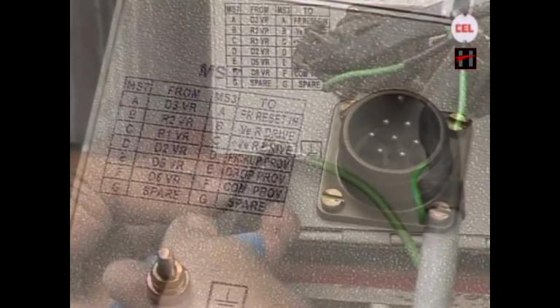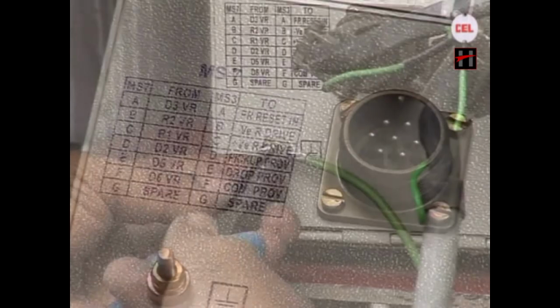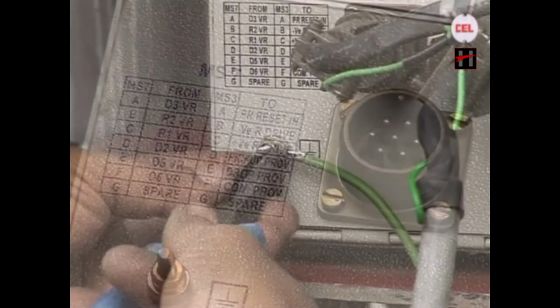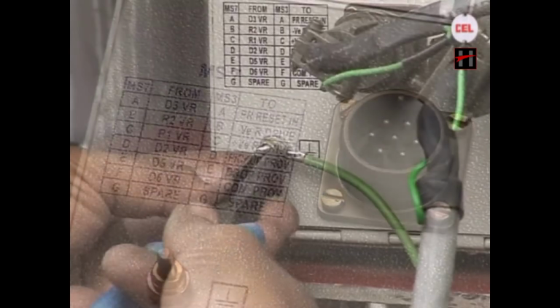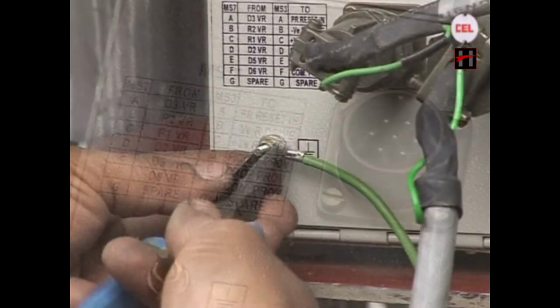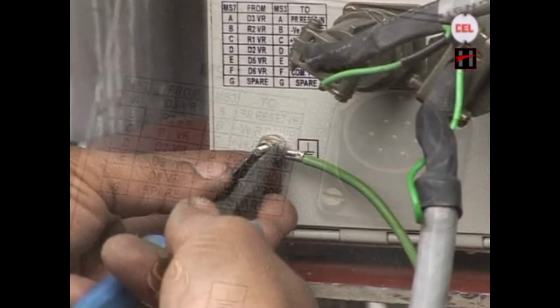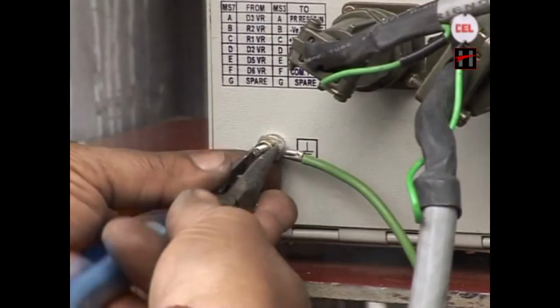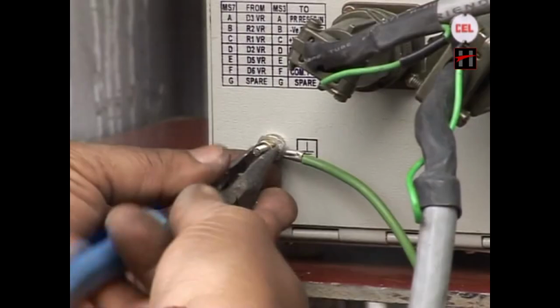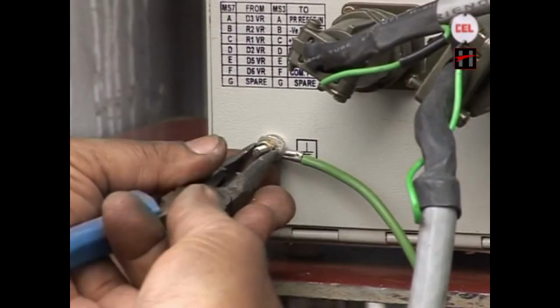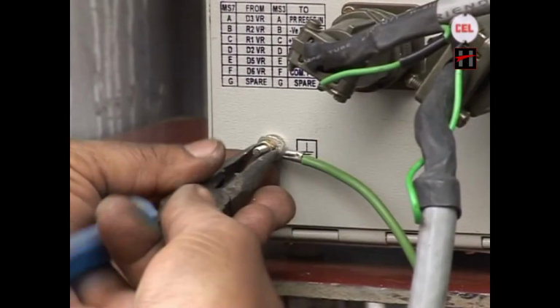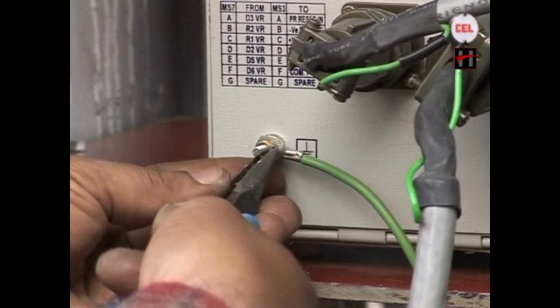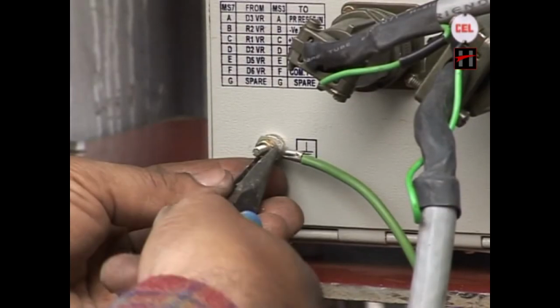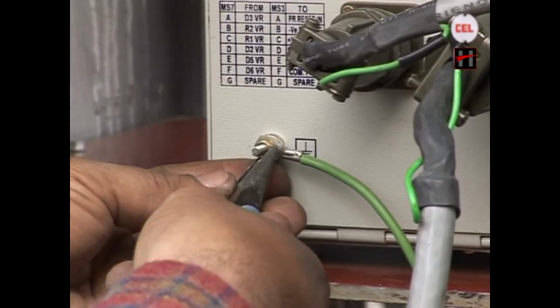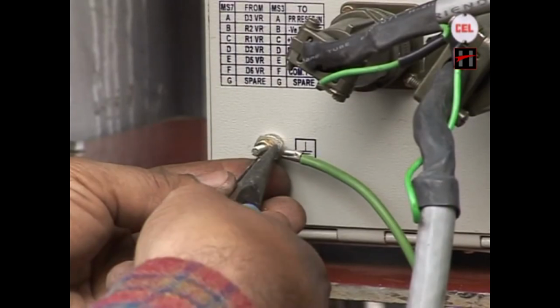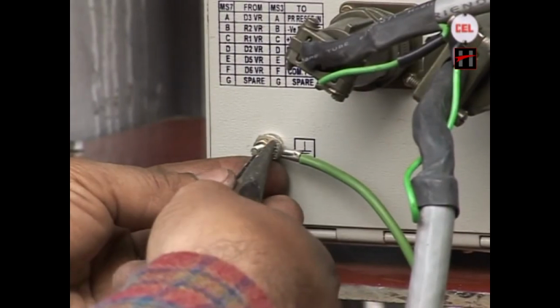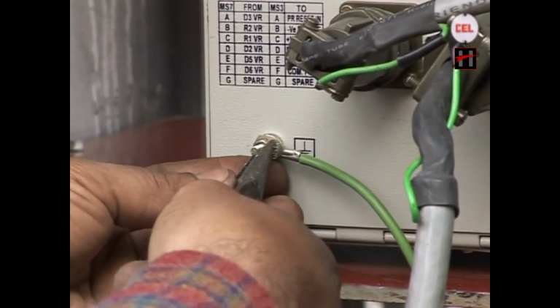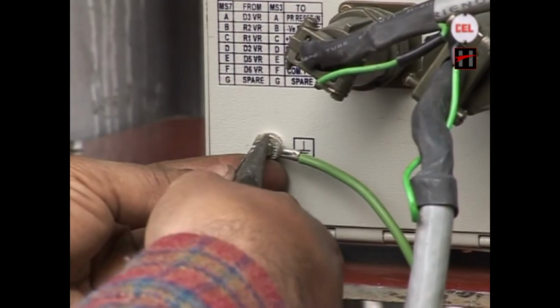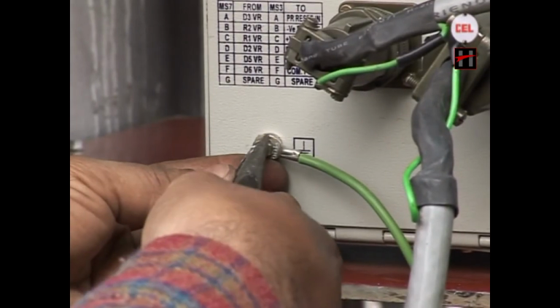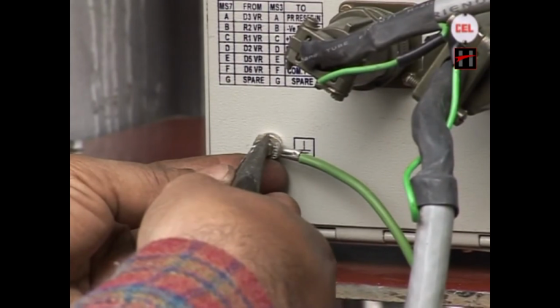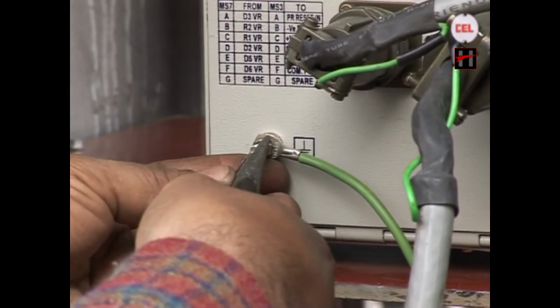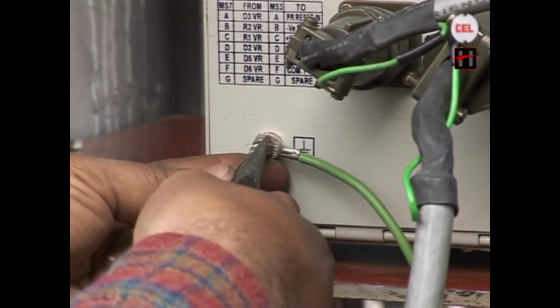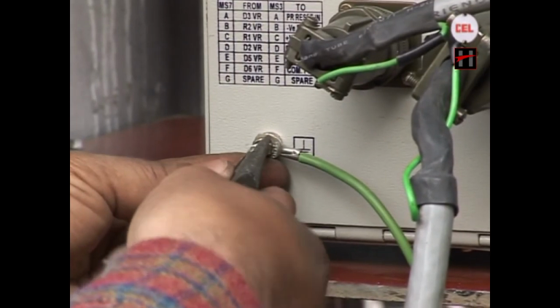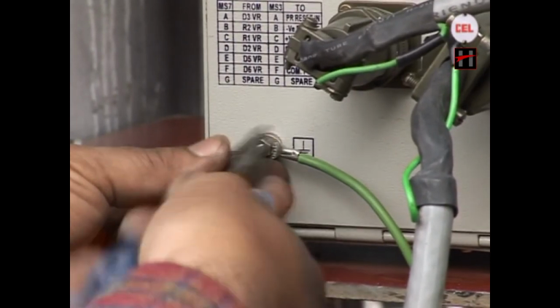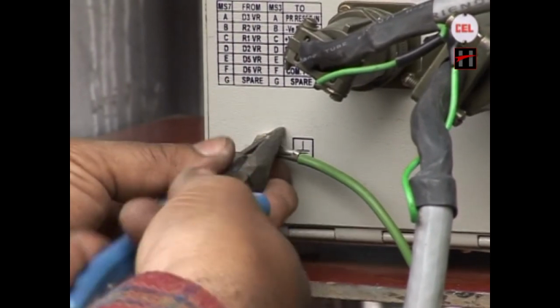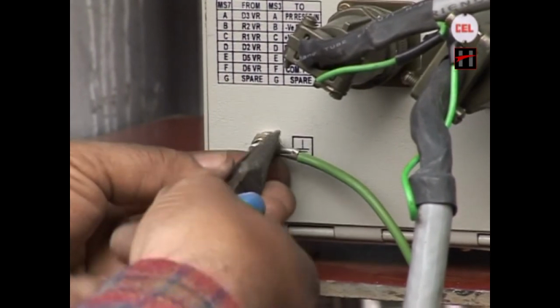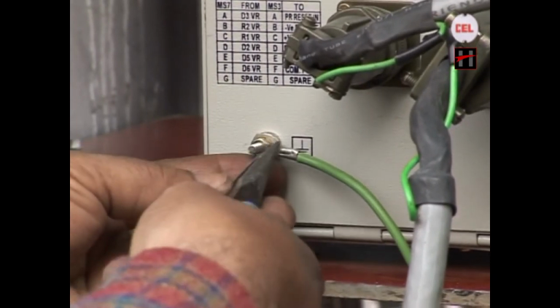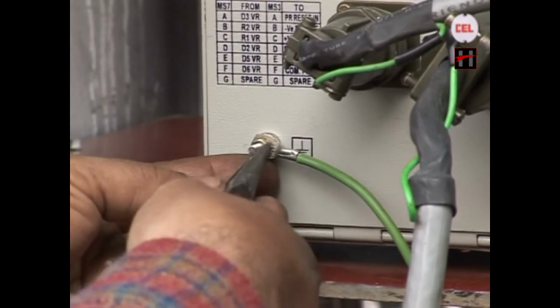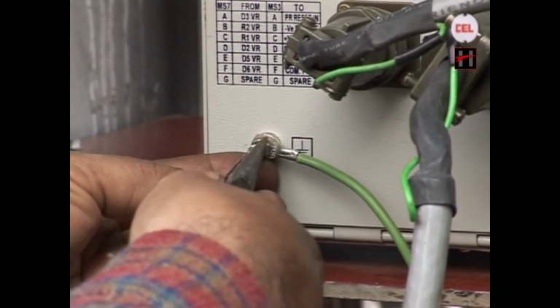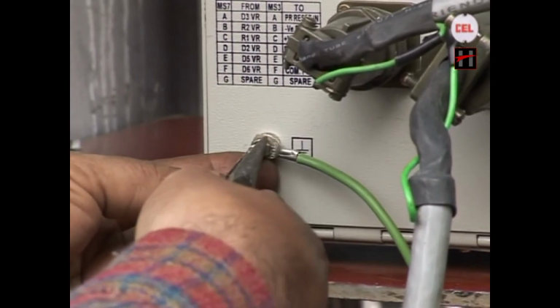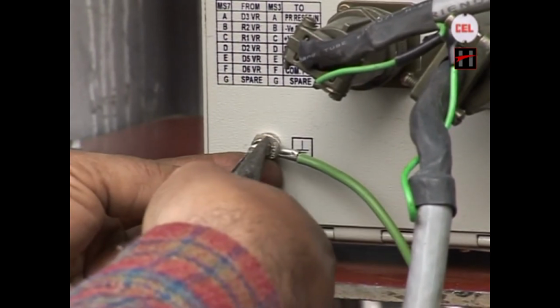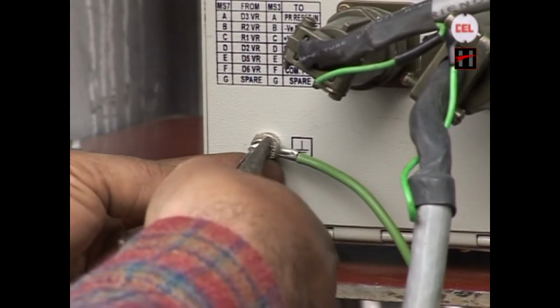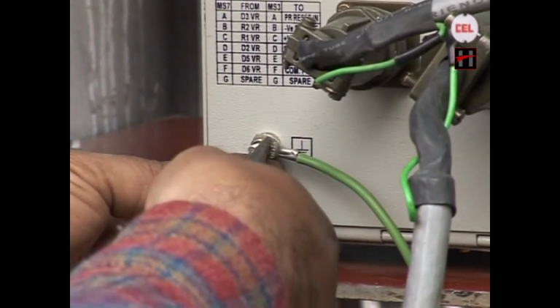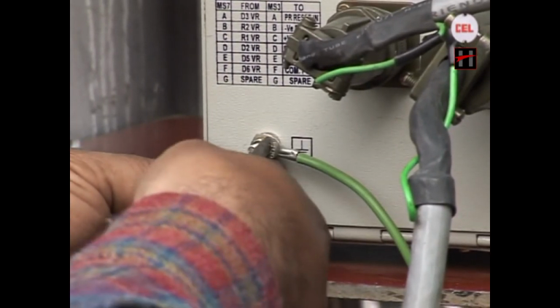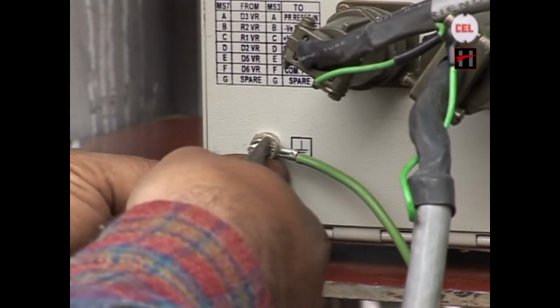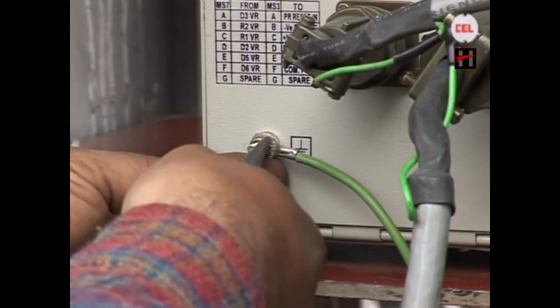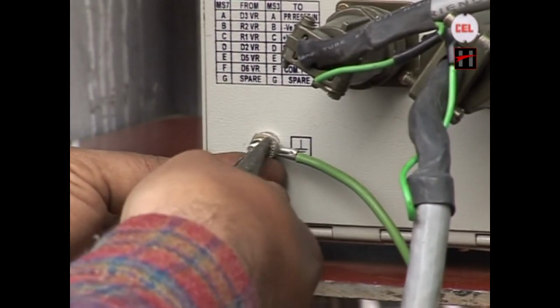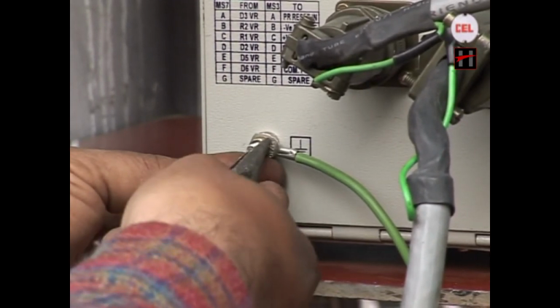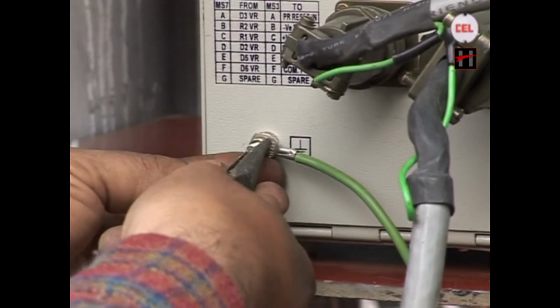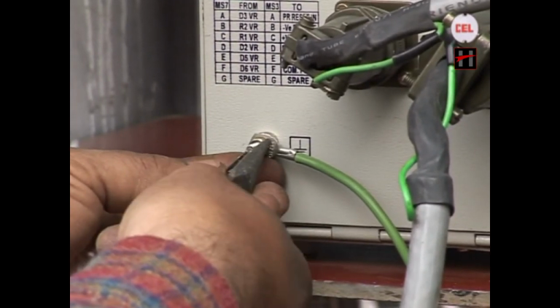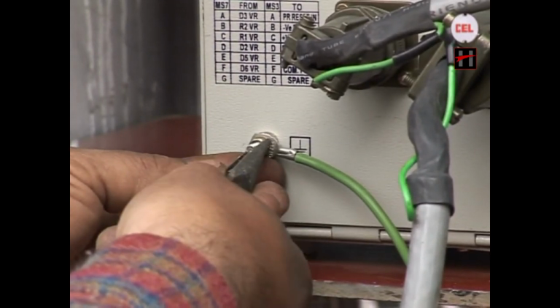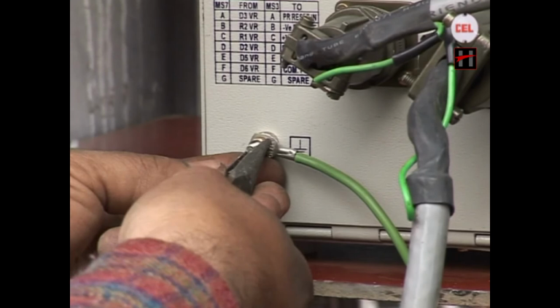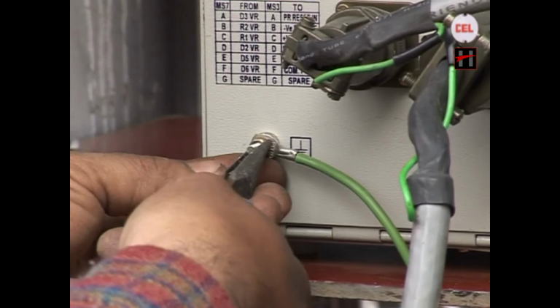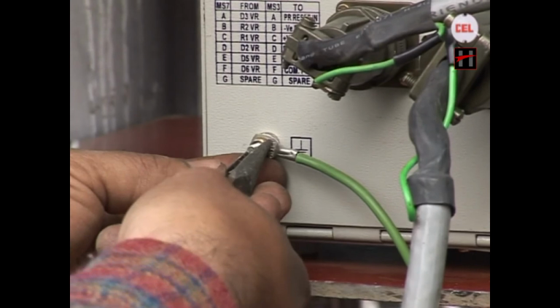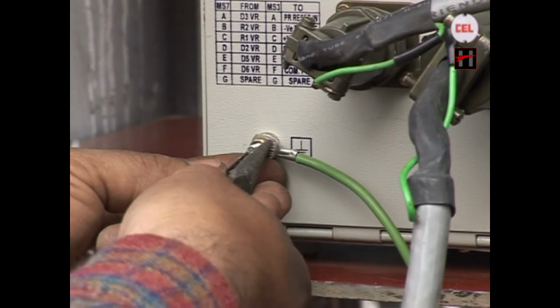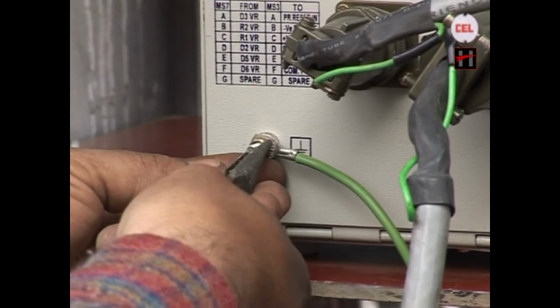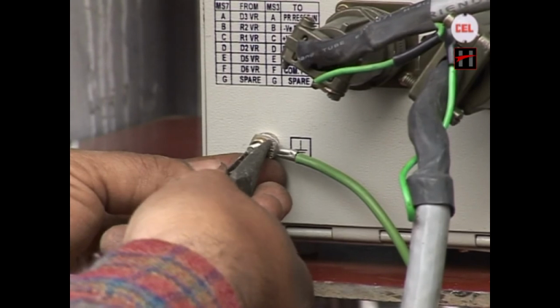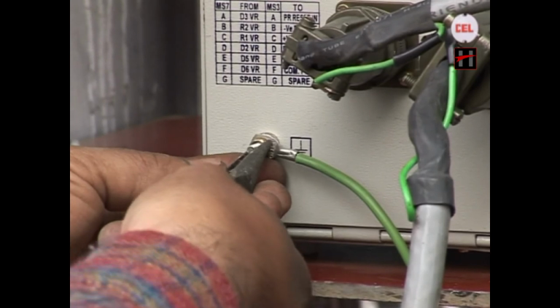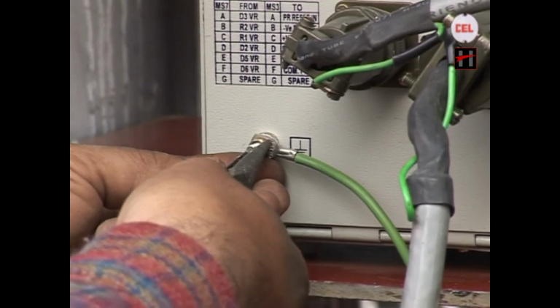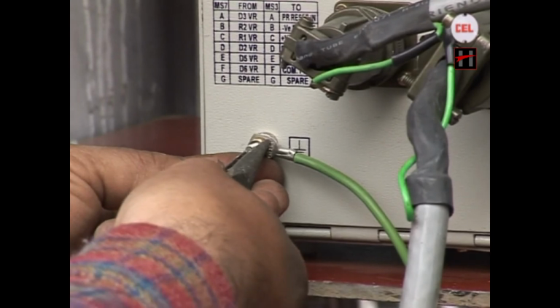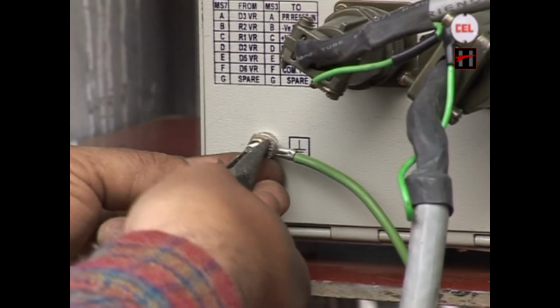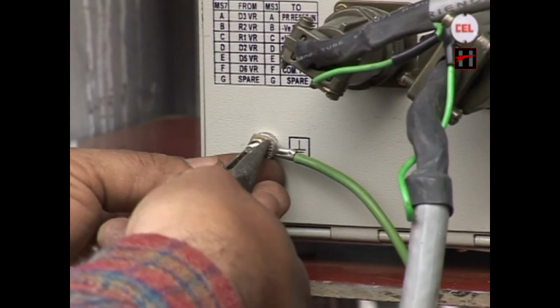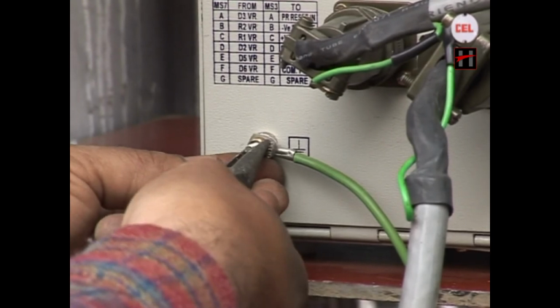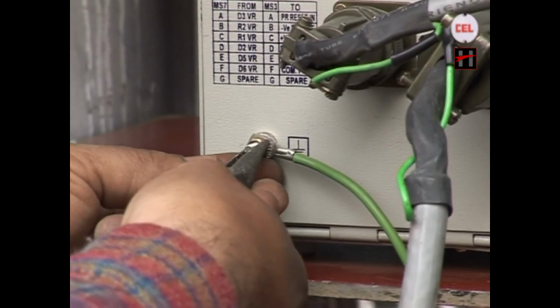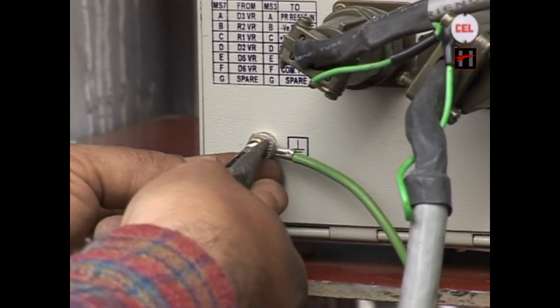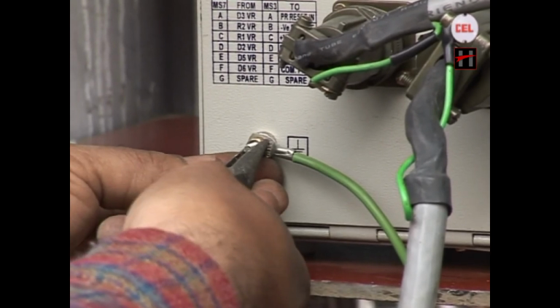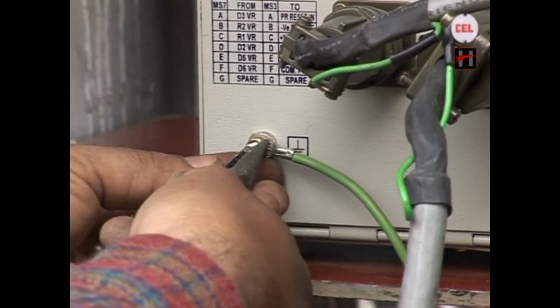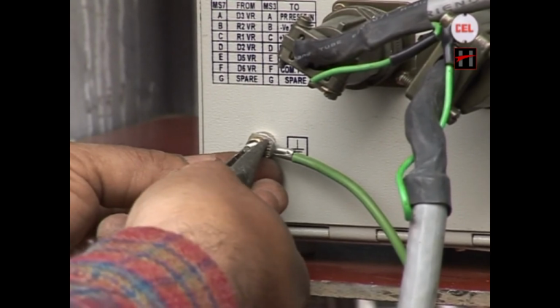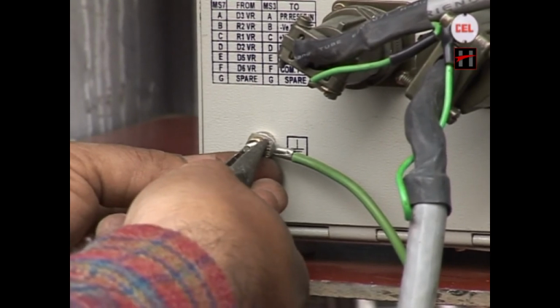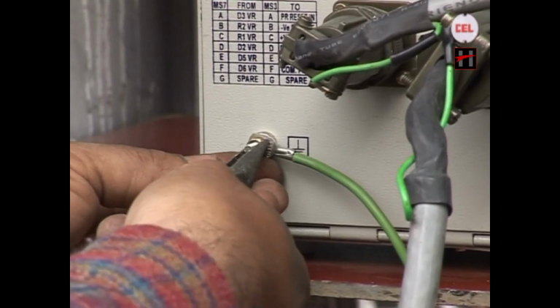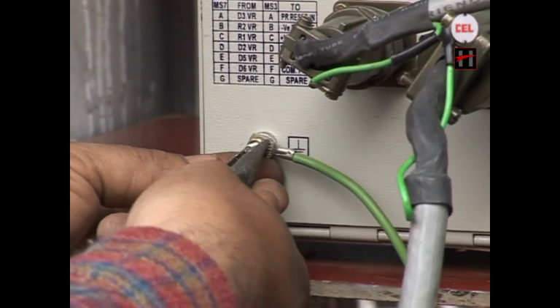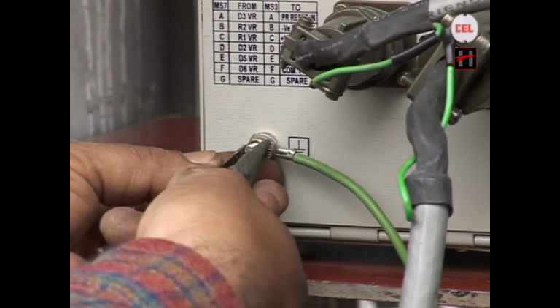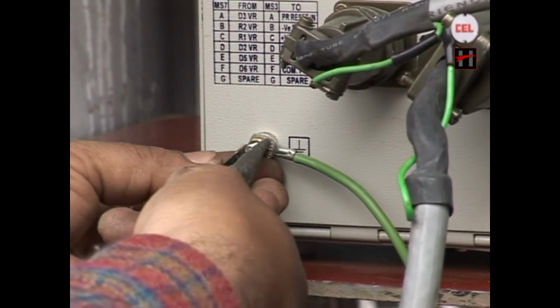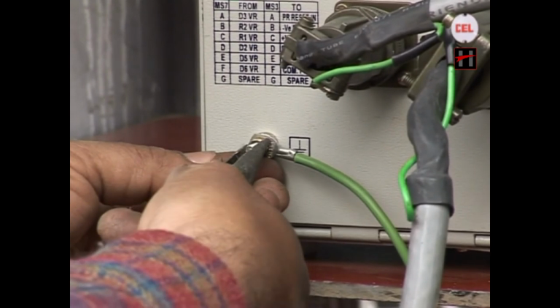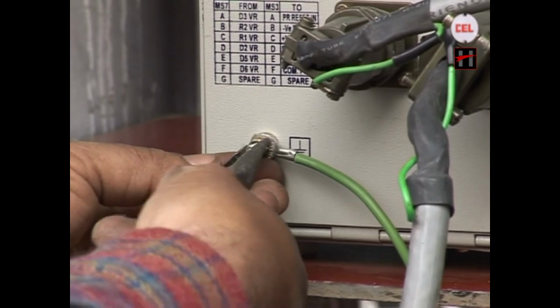Provide the earthing connection by use of the earthing cable supplied separately with the vital relay box.